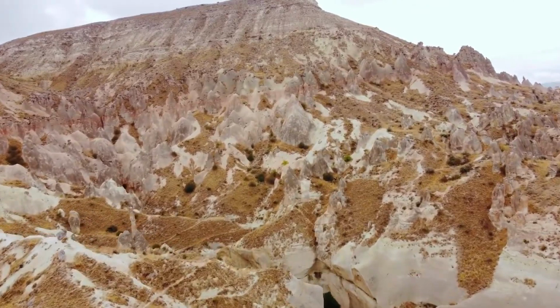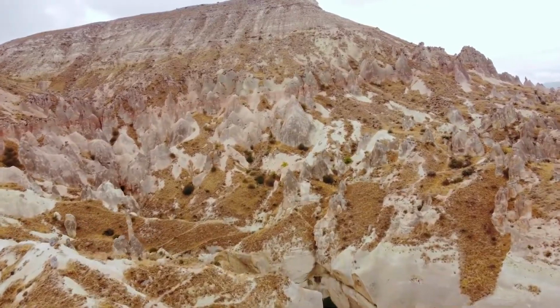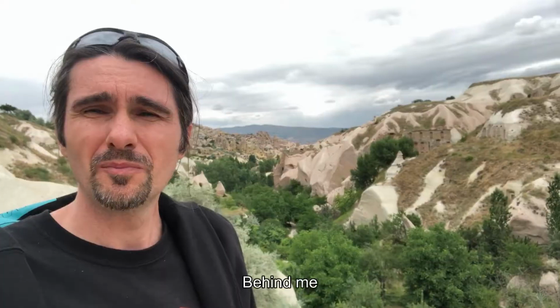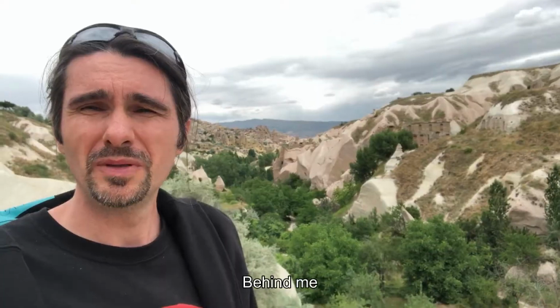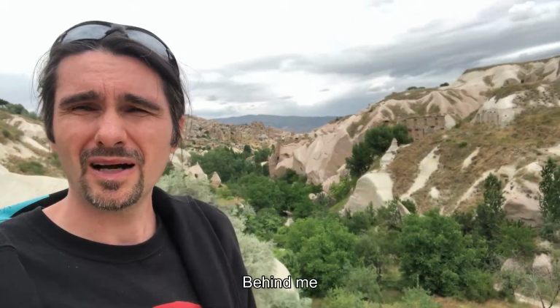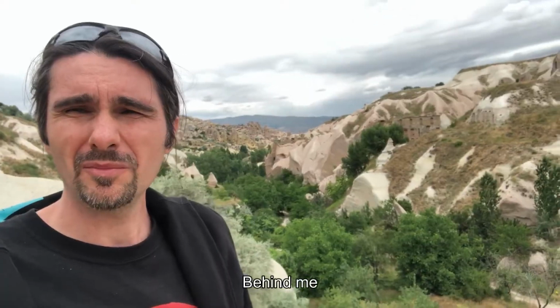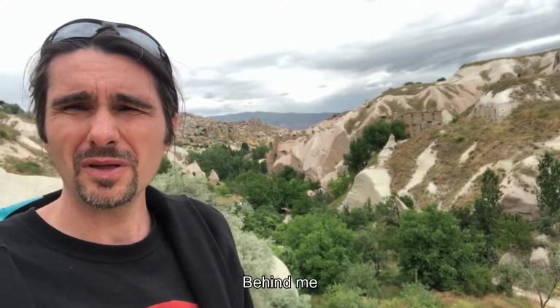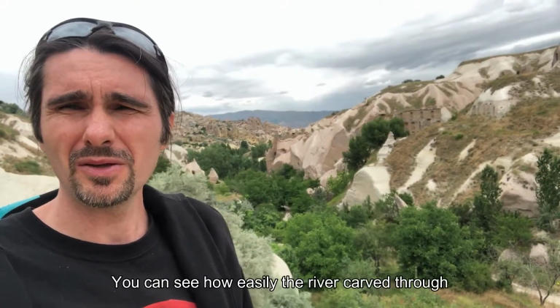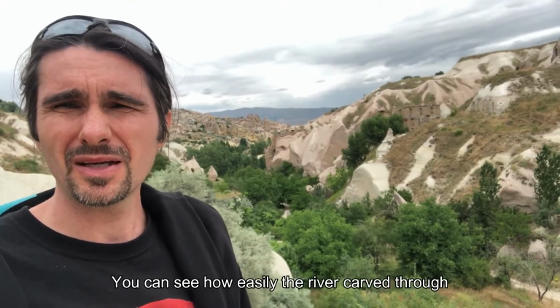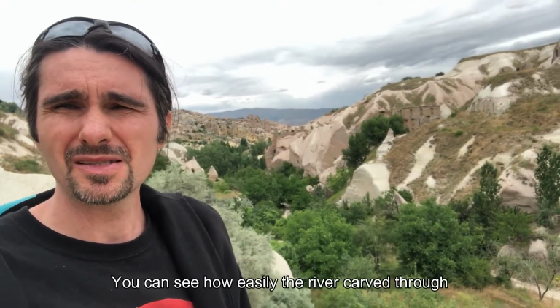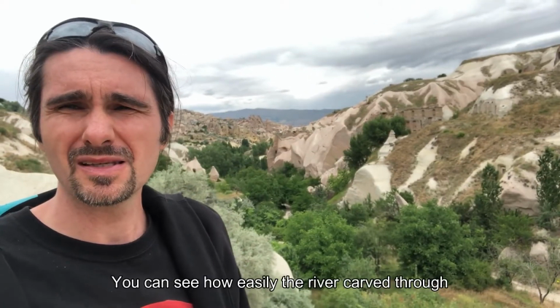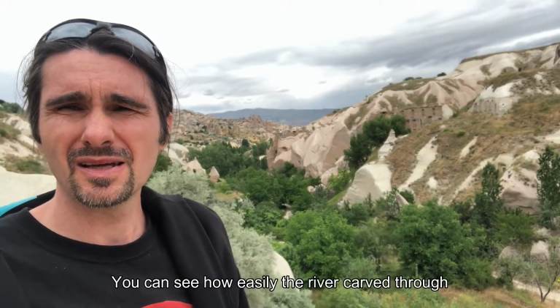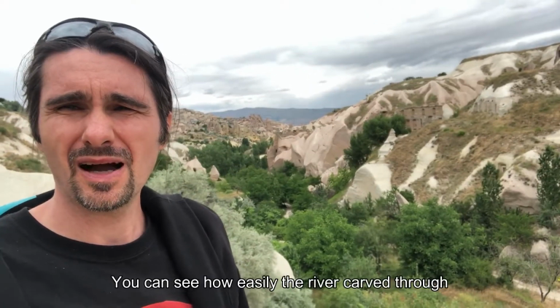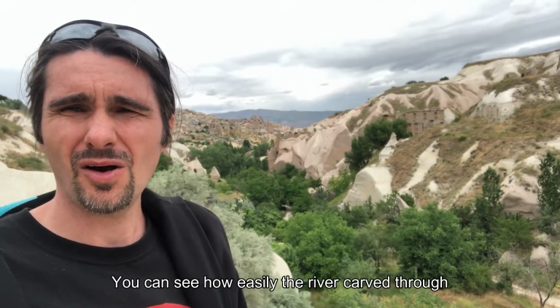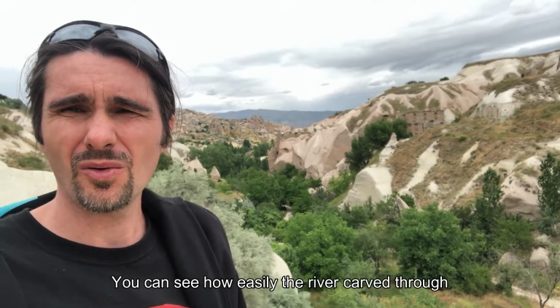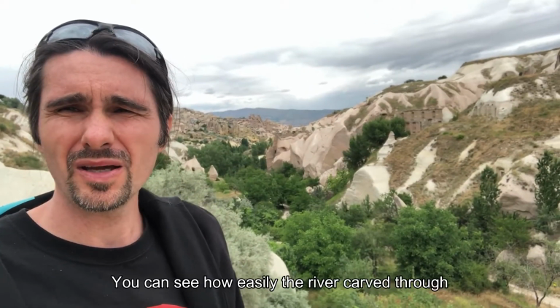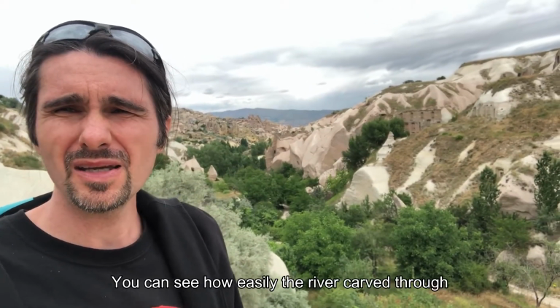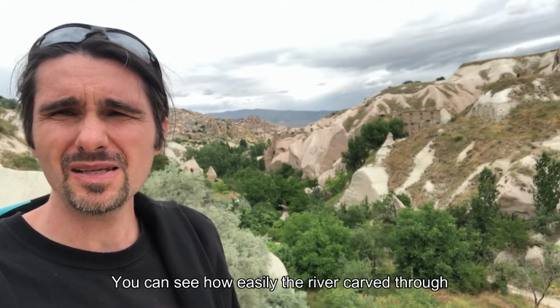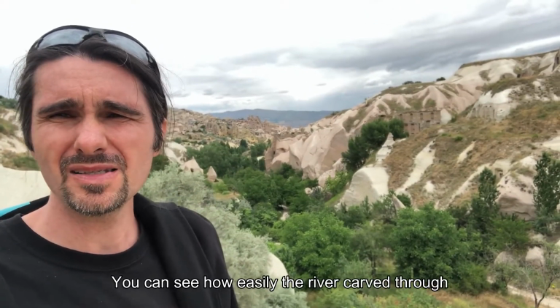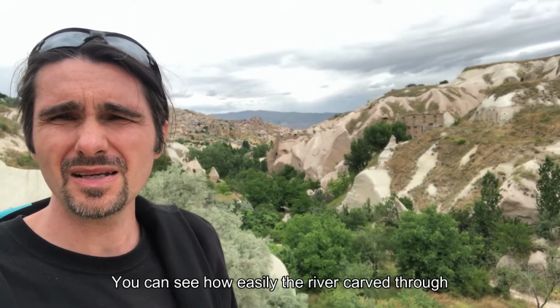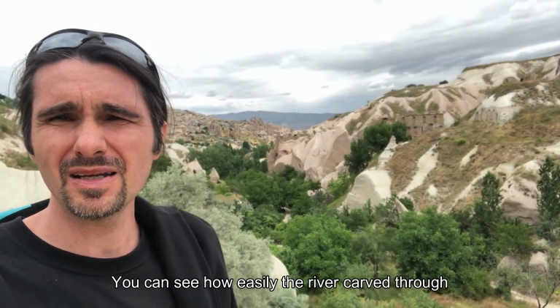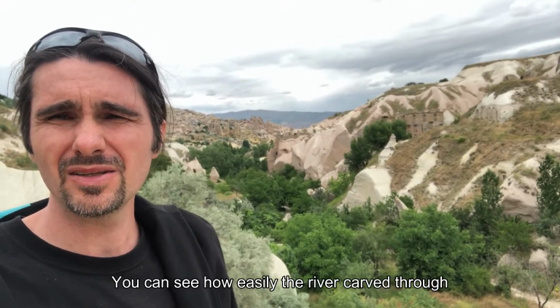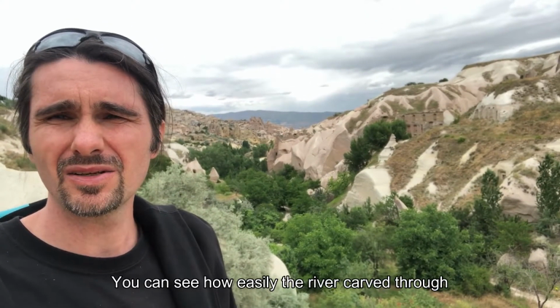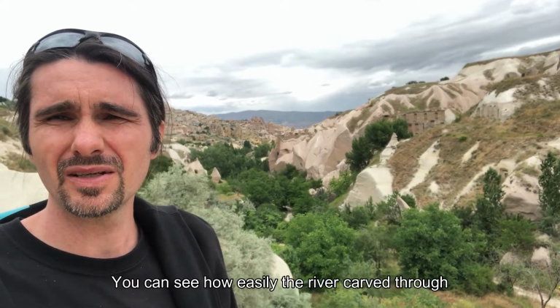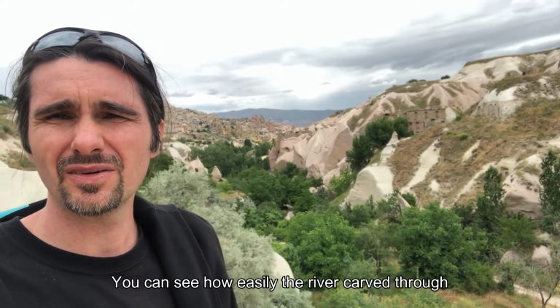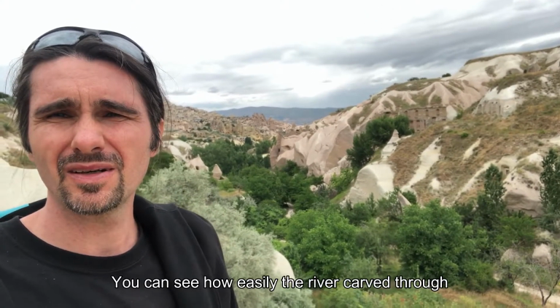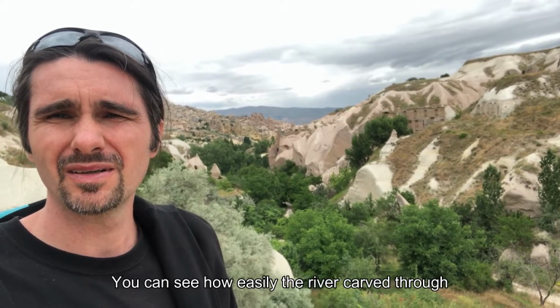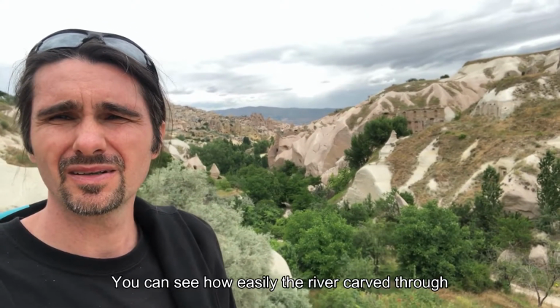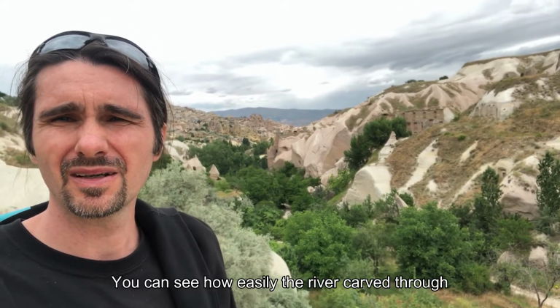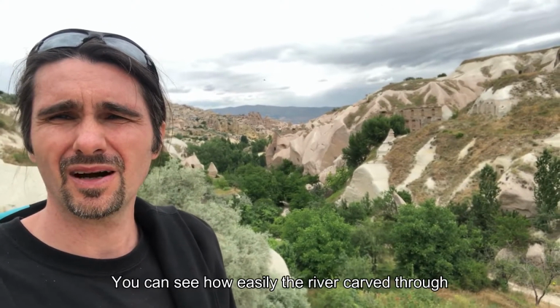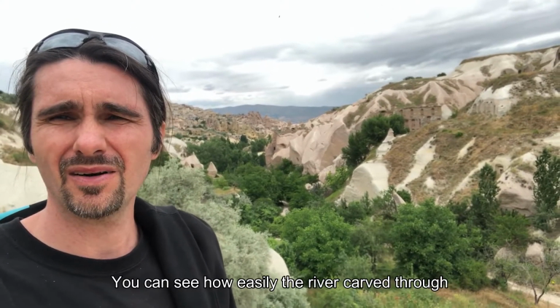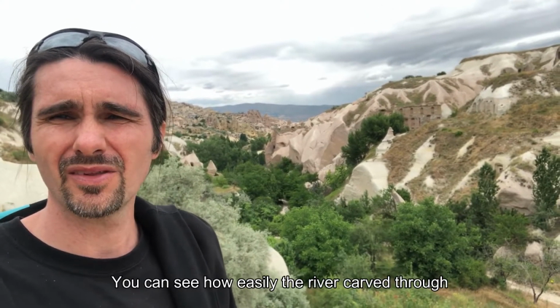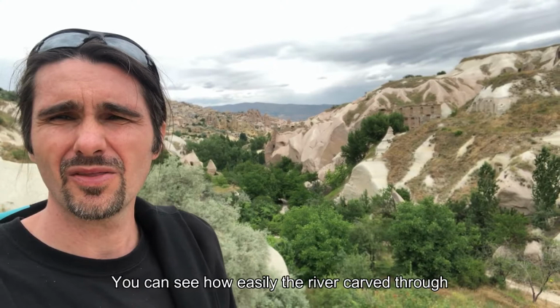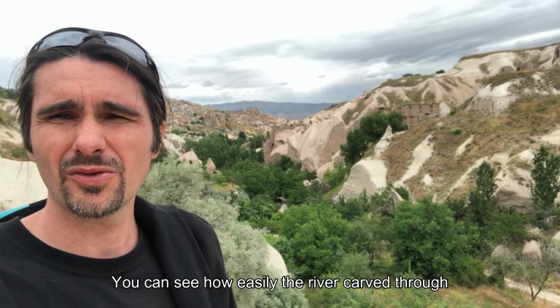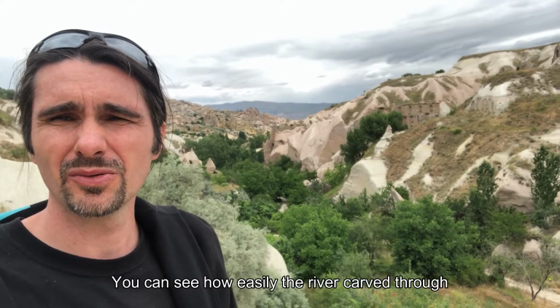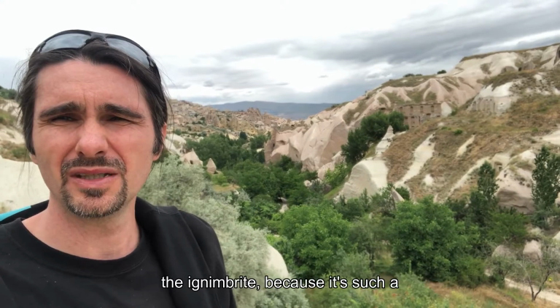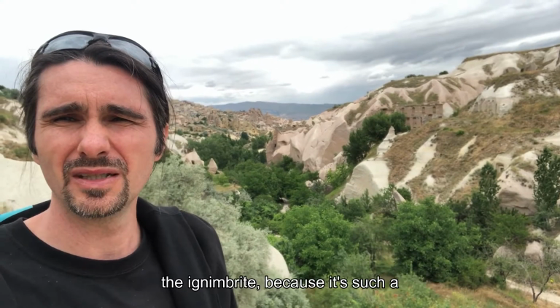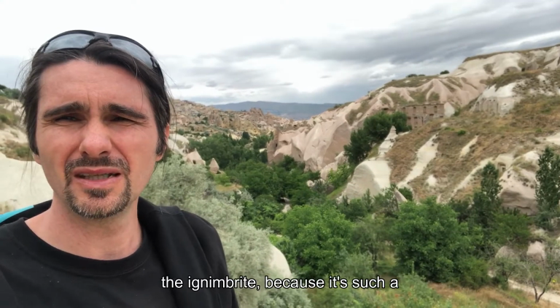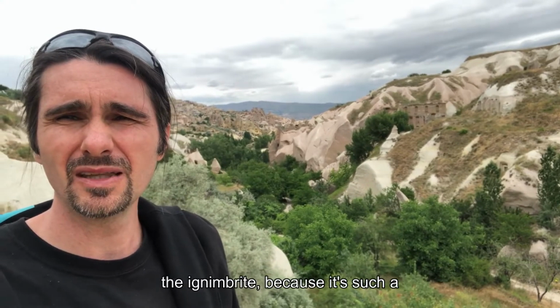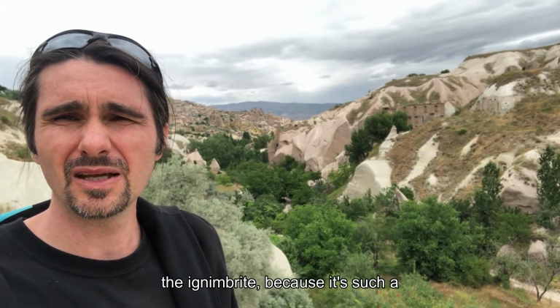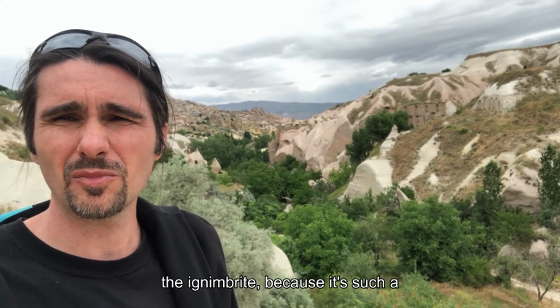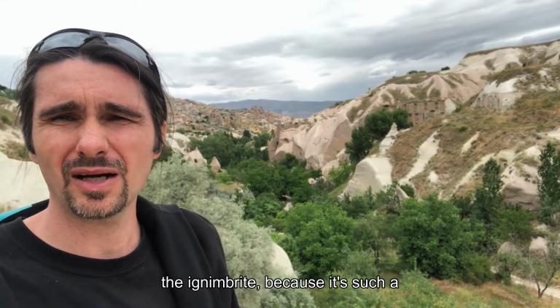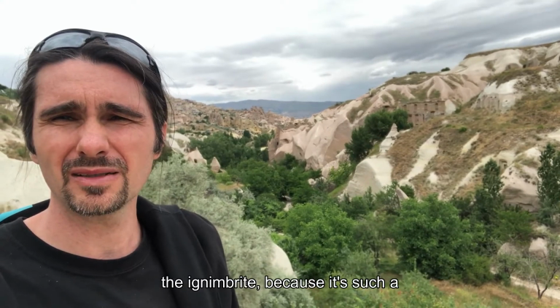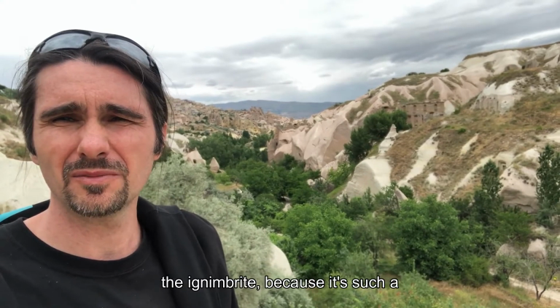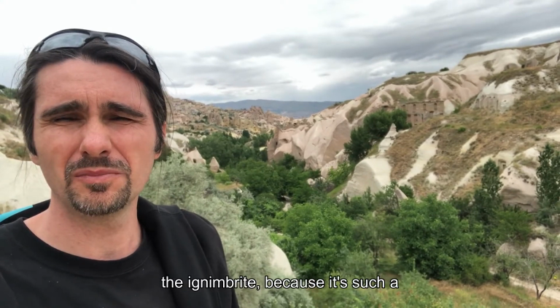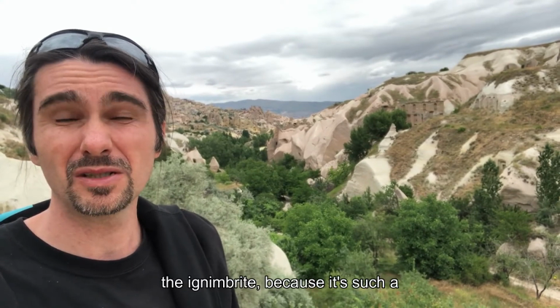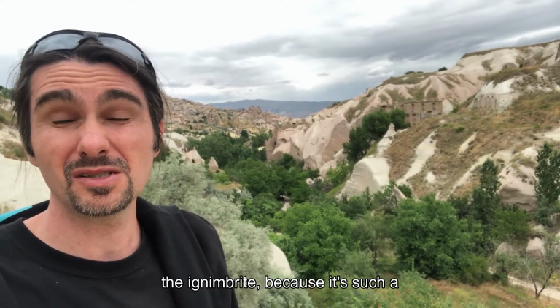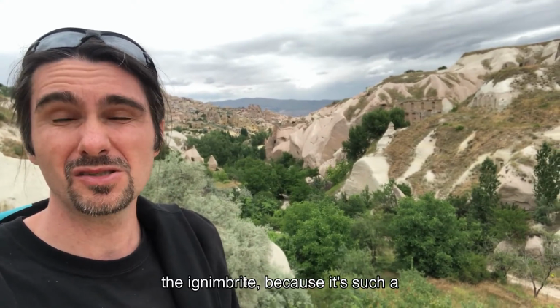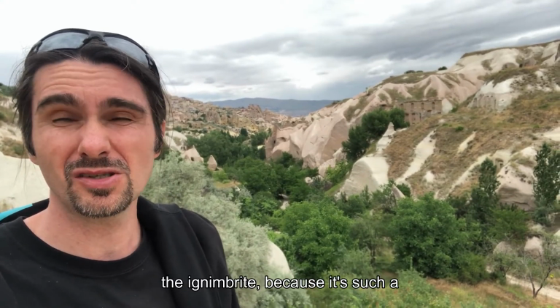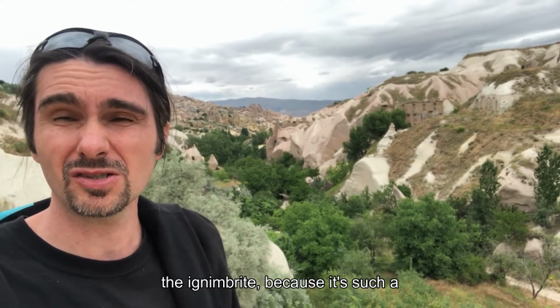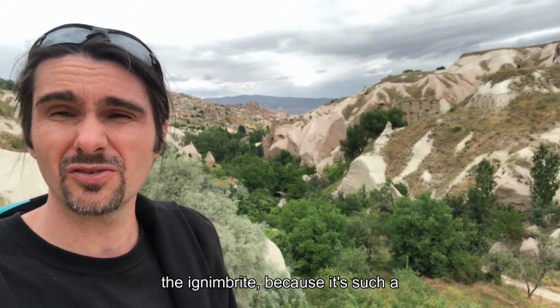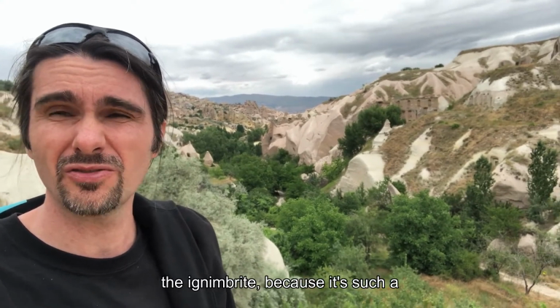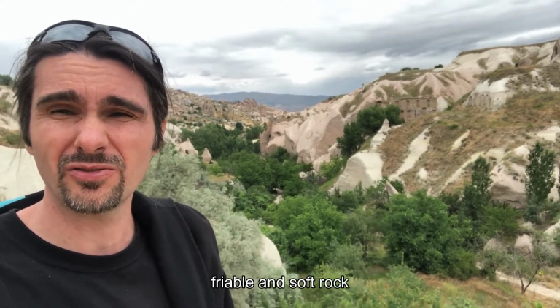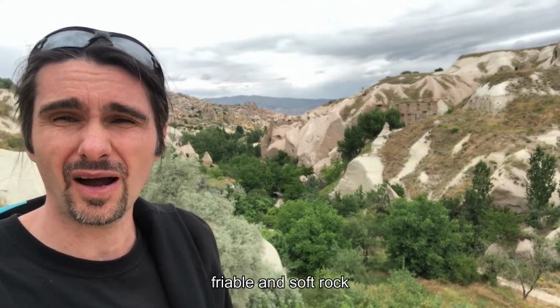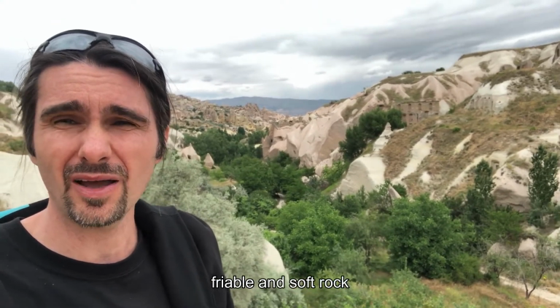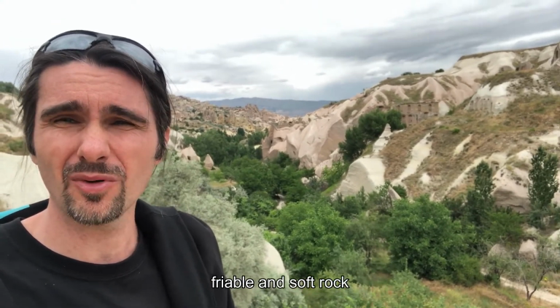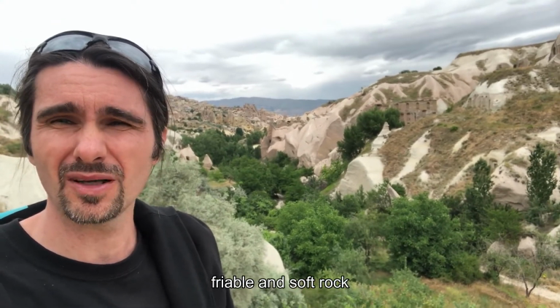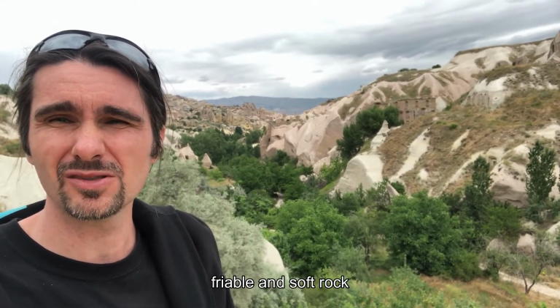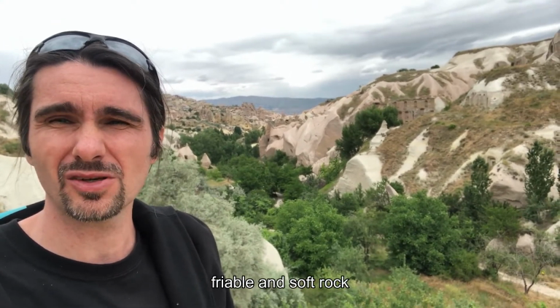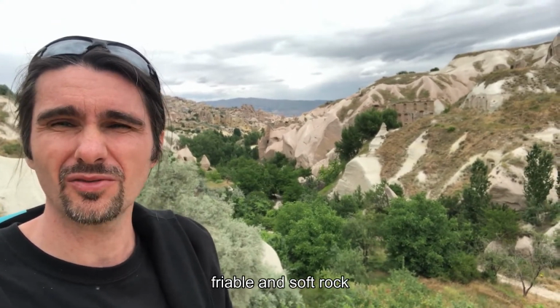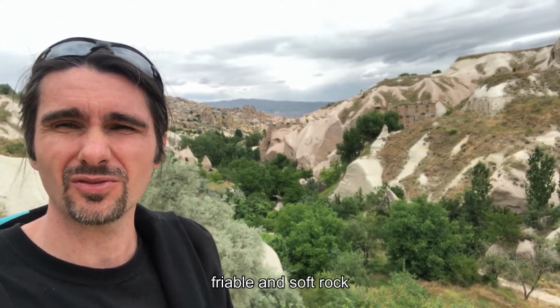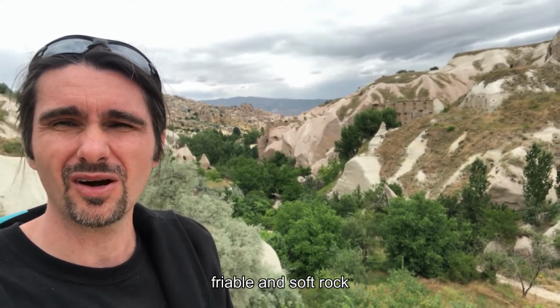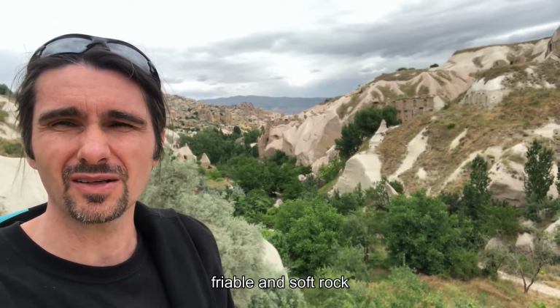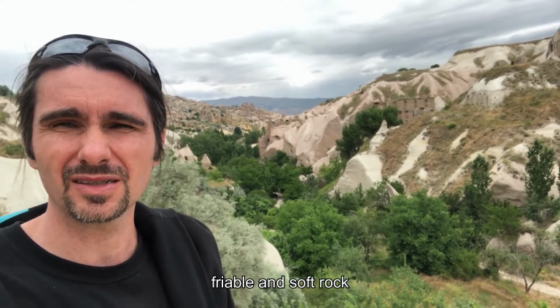Behind me, you can see how easily the river carved through the ignimbrite, because it's such a friable and soft rock.